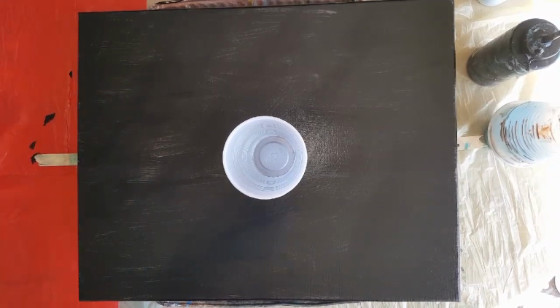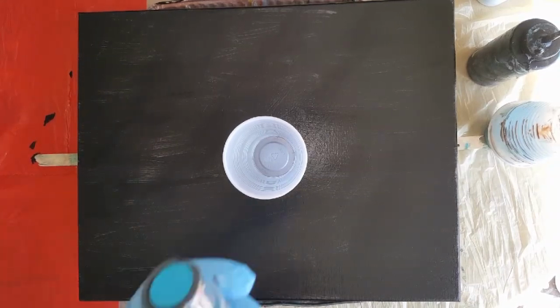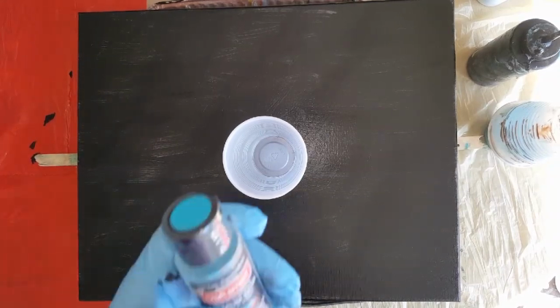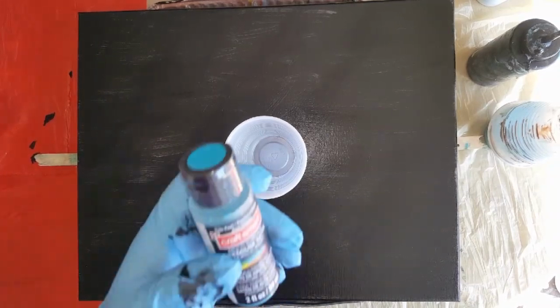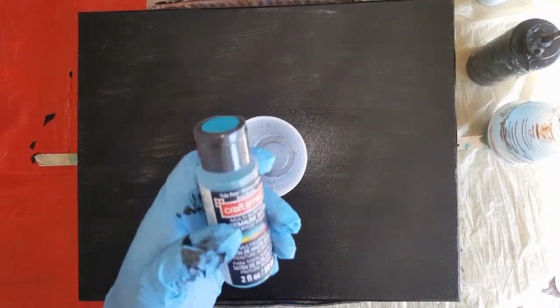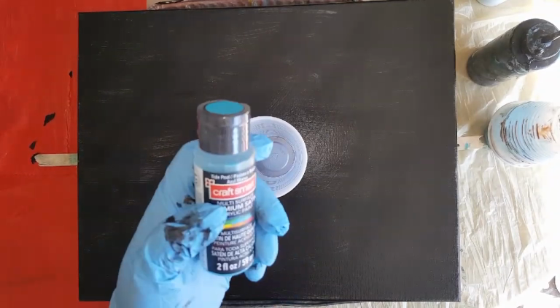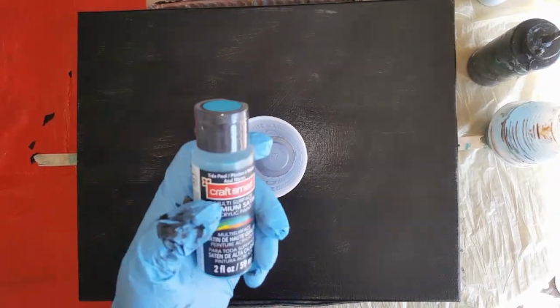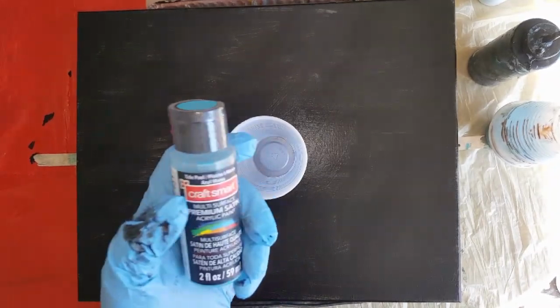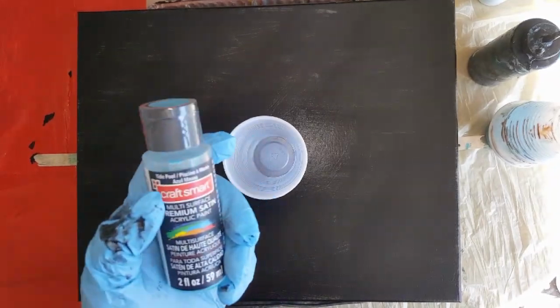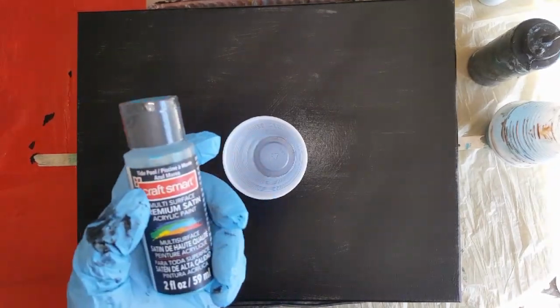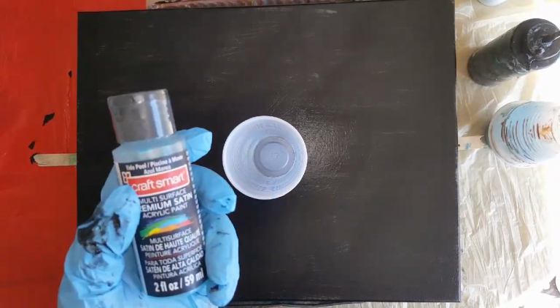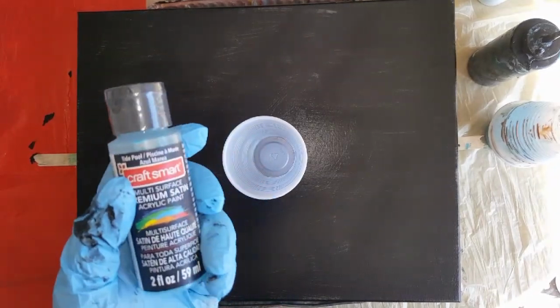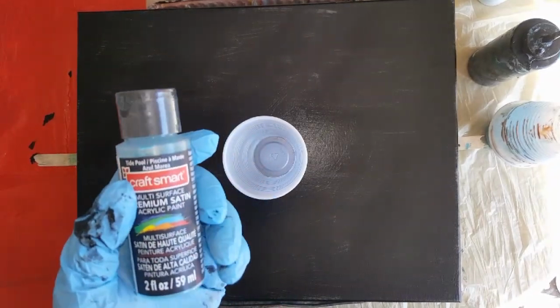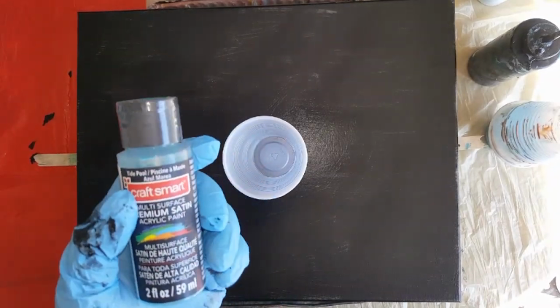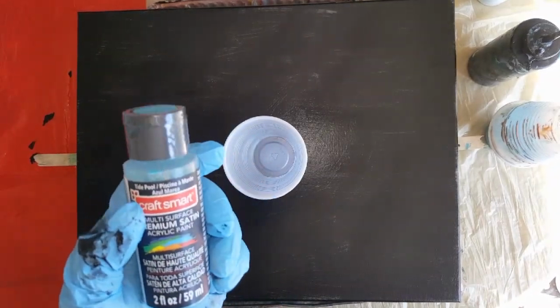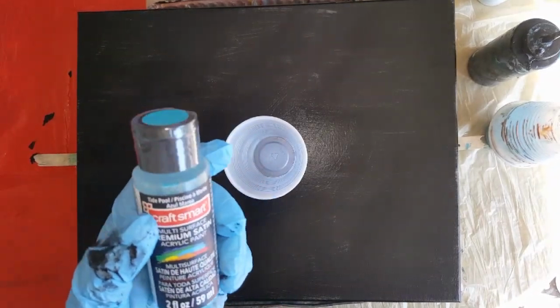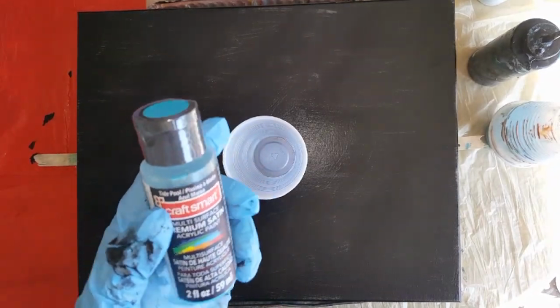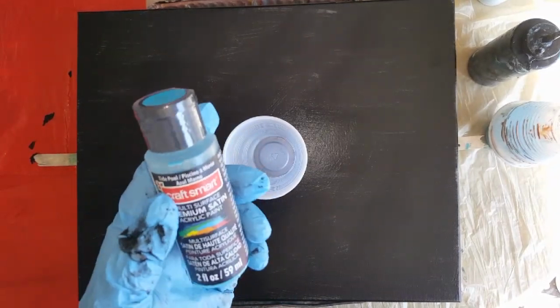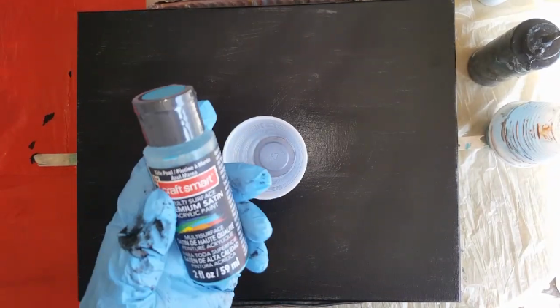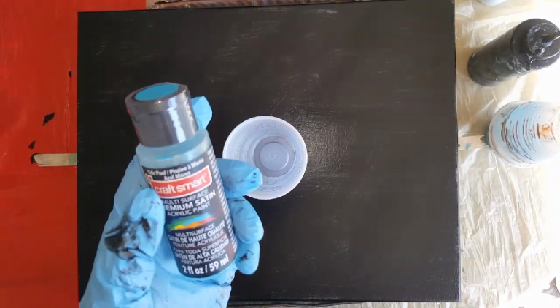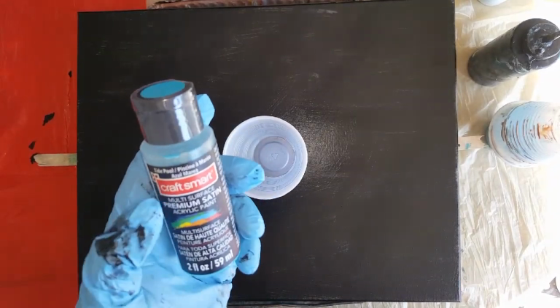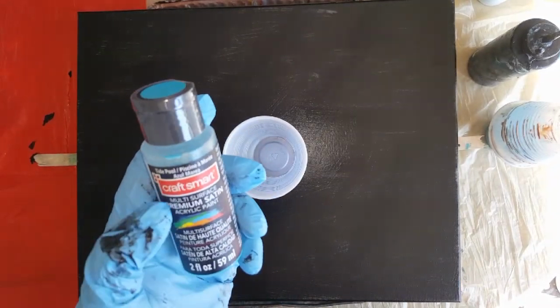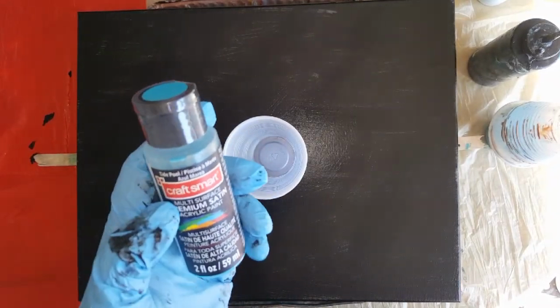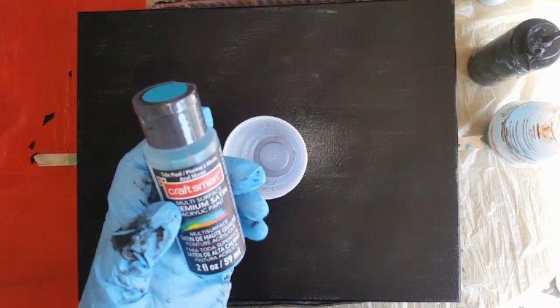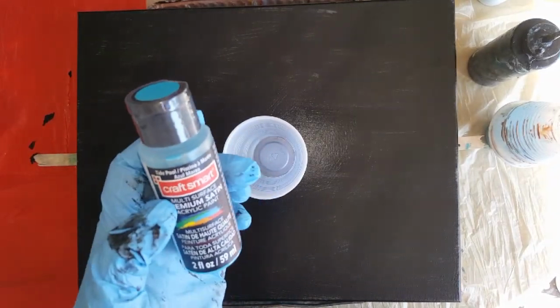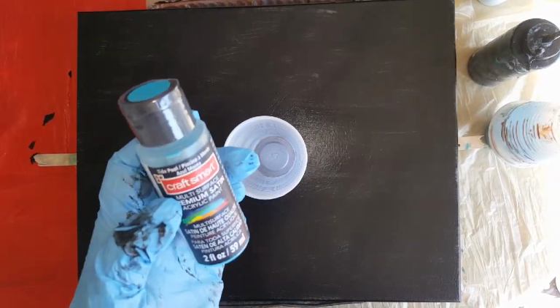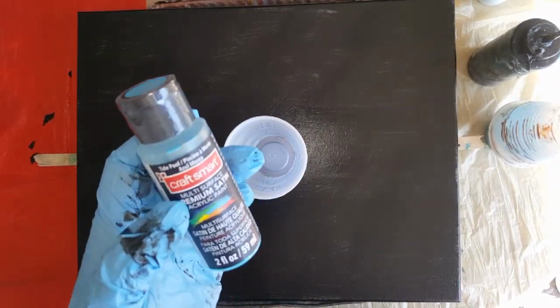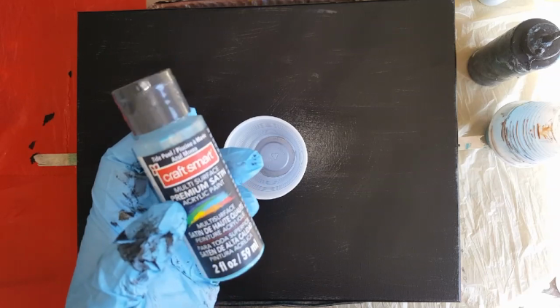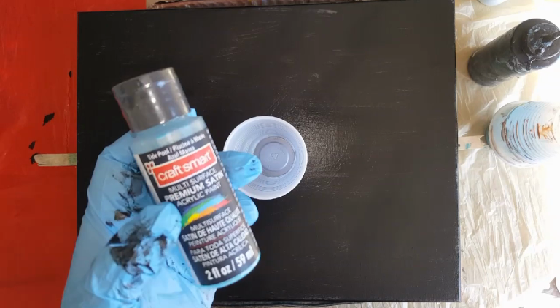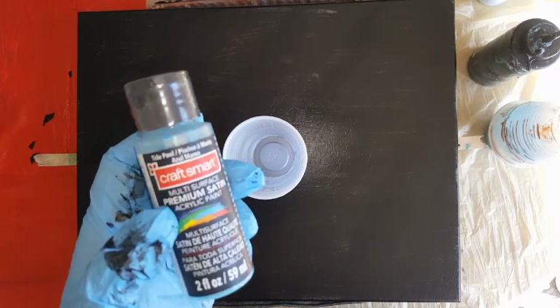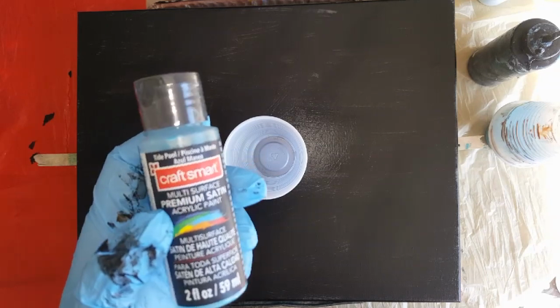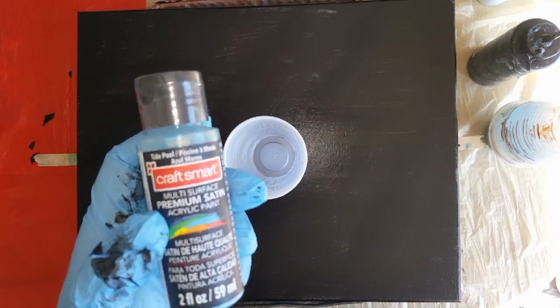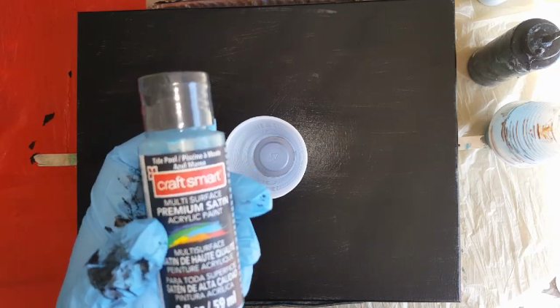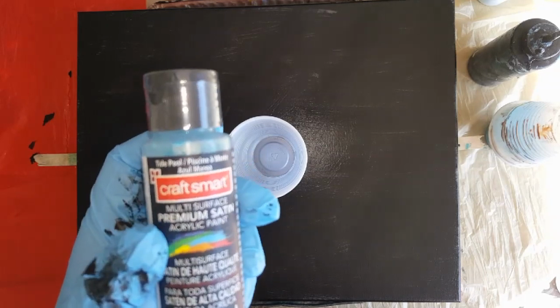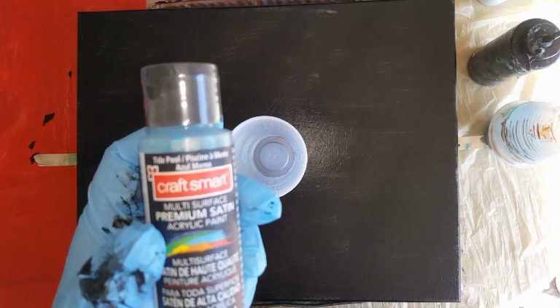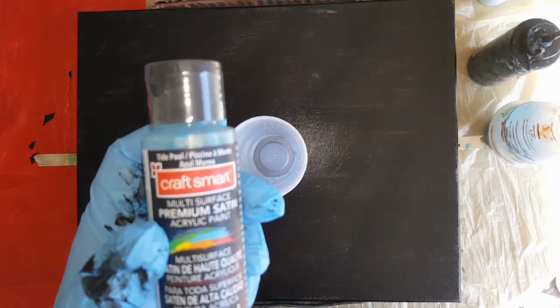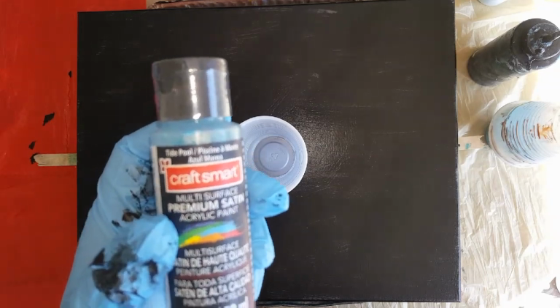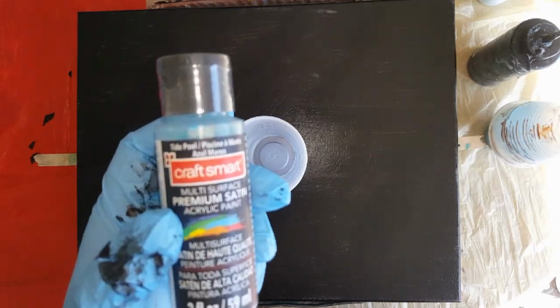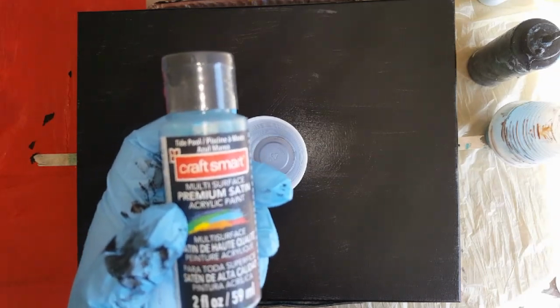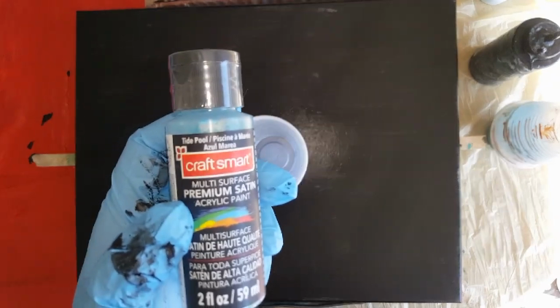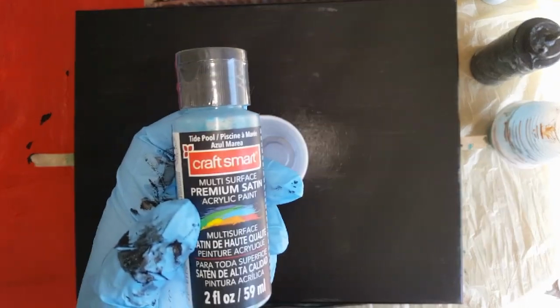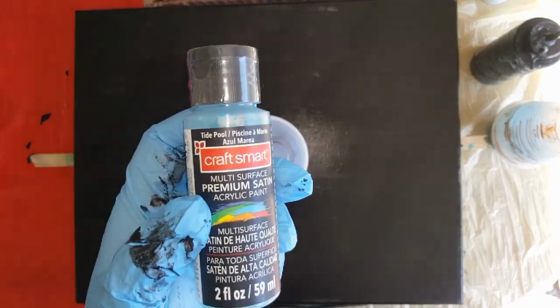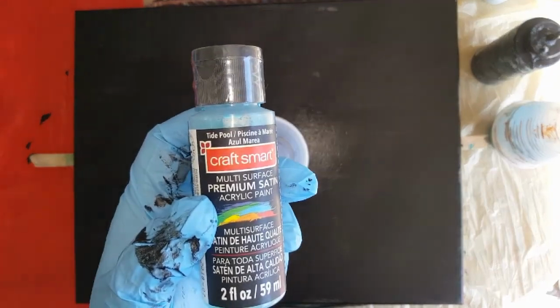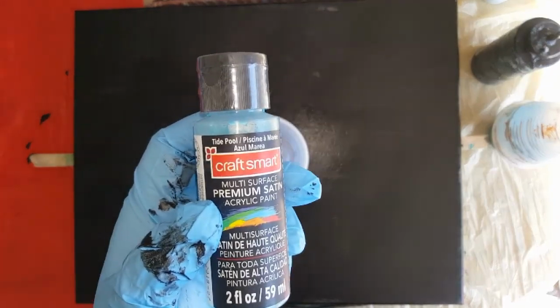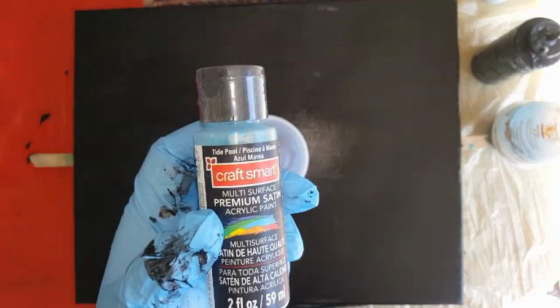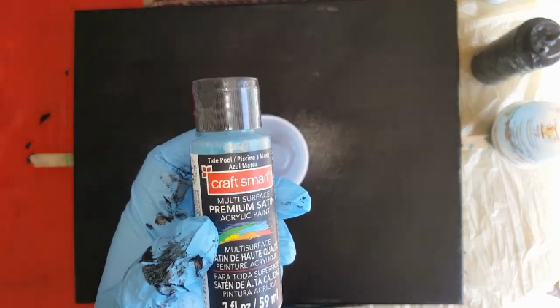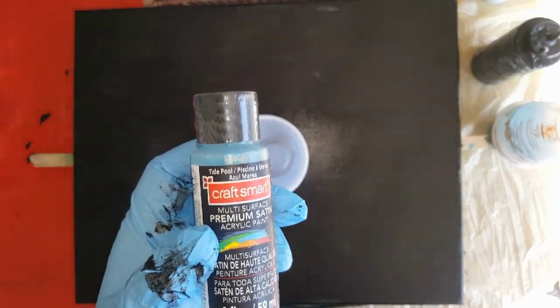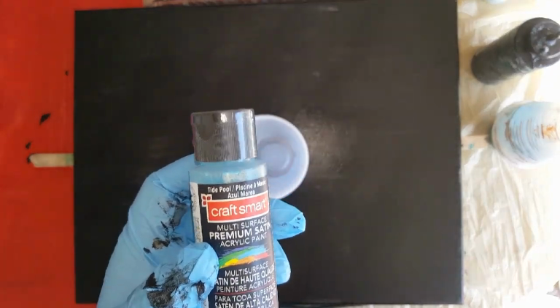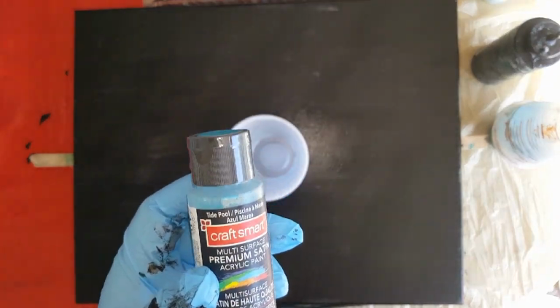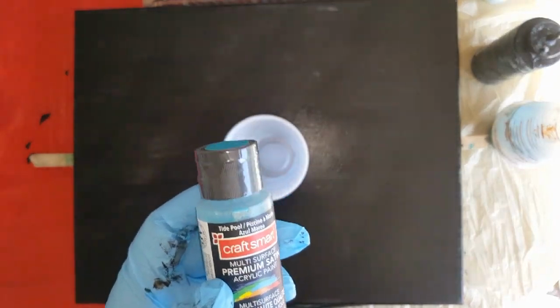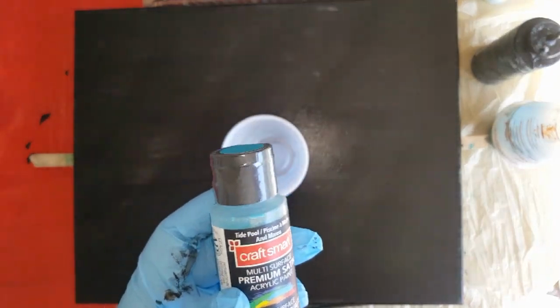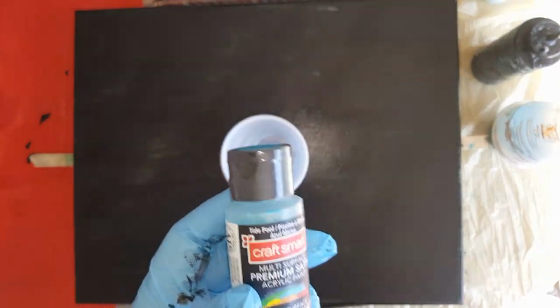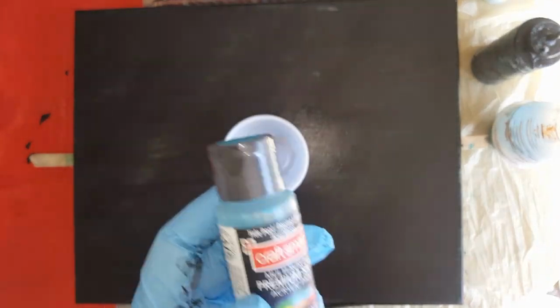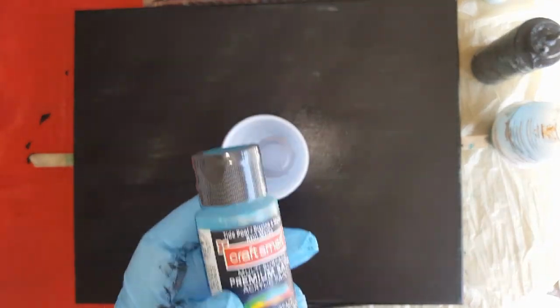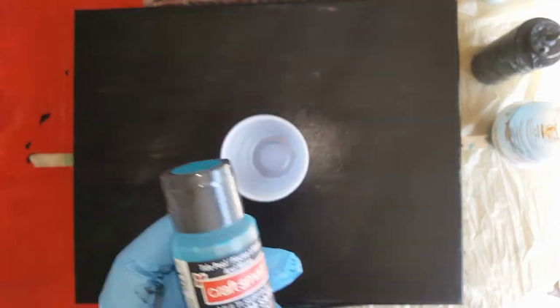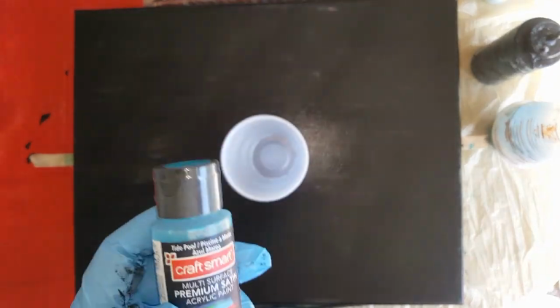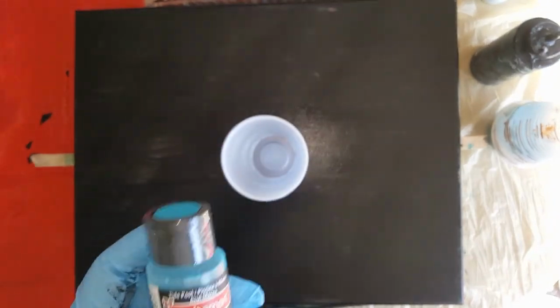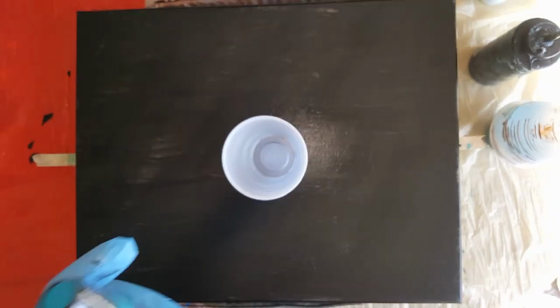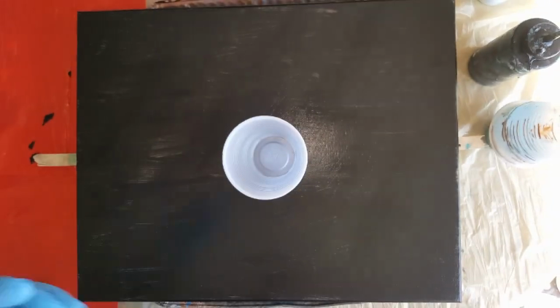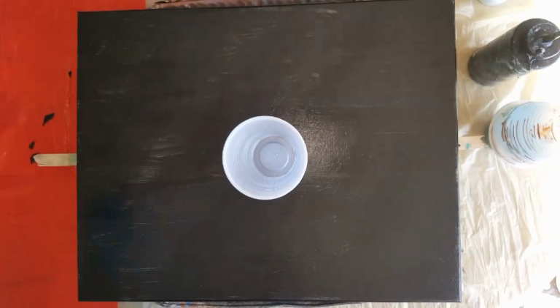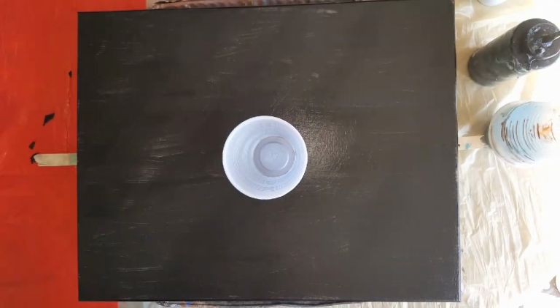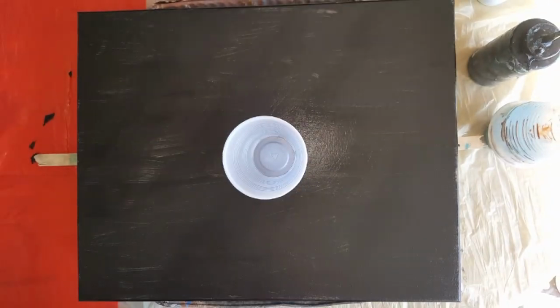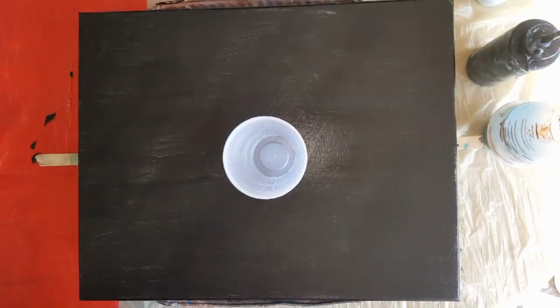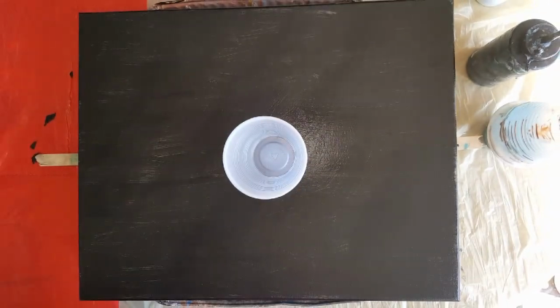And then I have one of my favorite colors — it's sort of like teal but it's tidepool. Love this color.